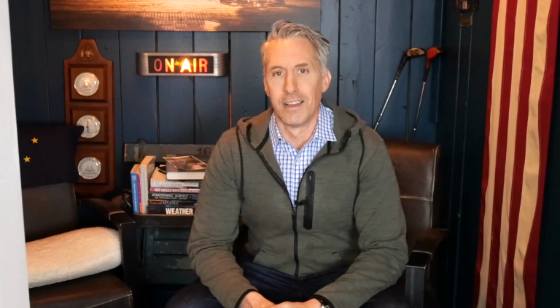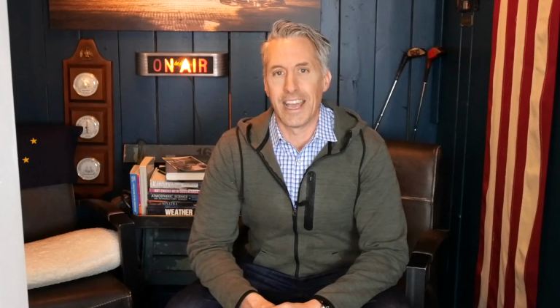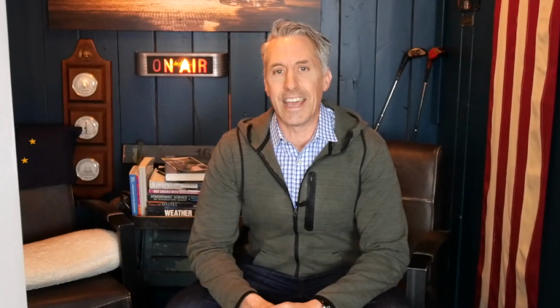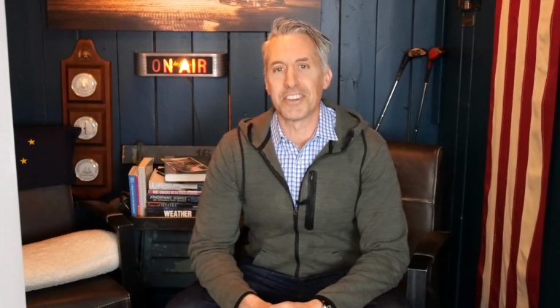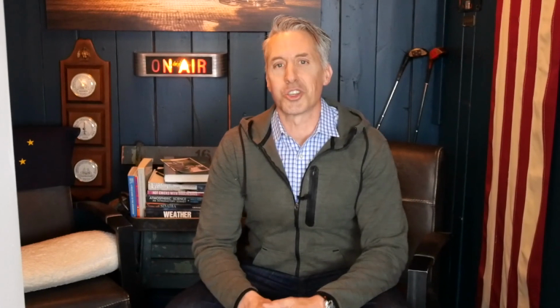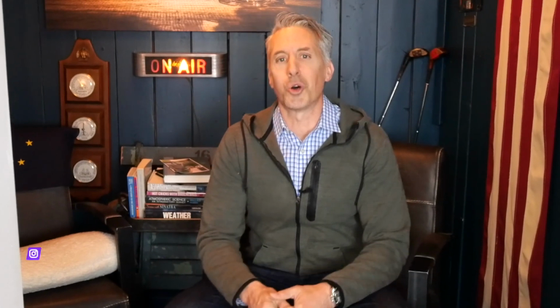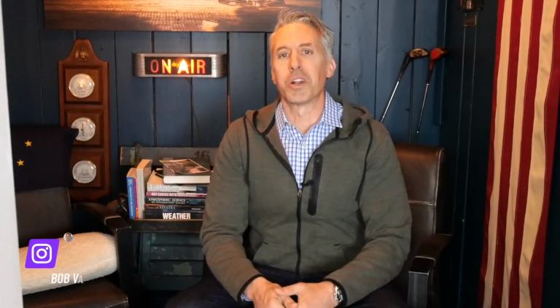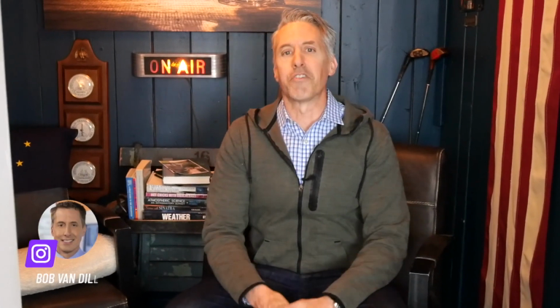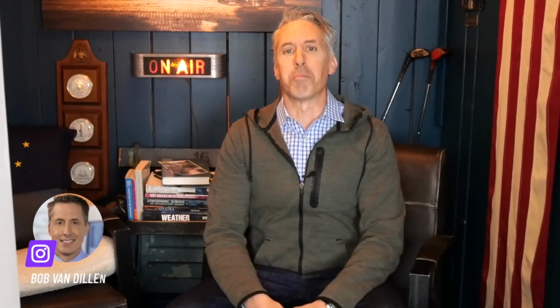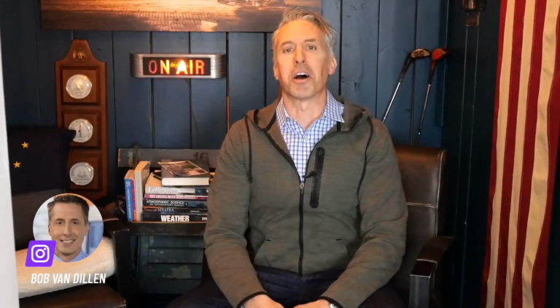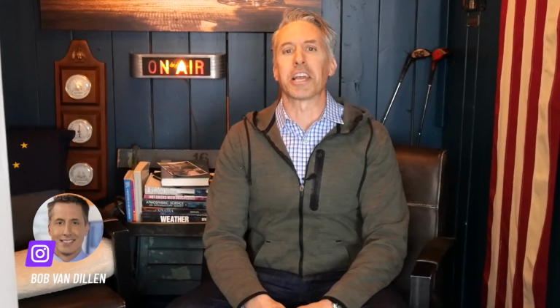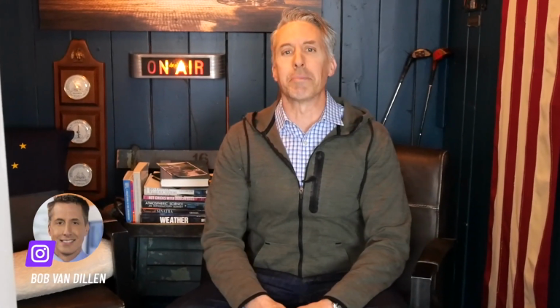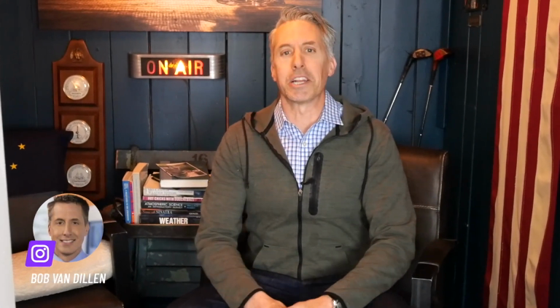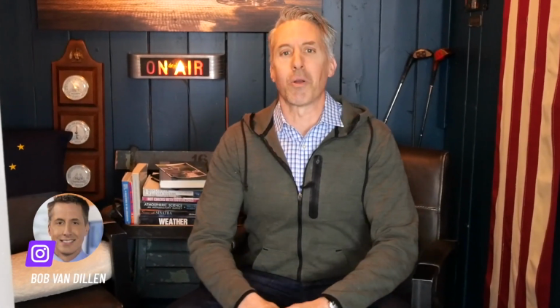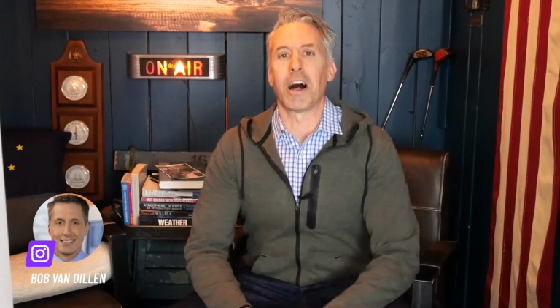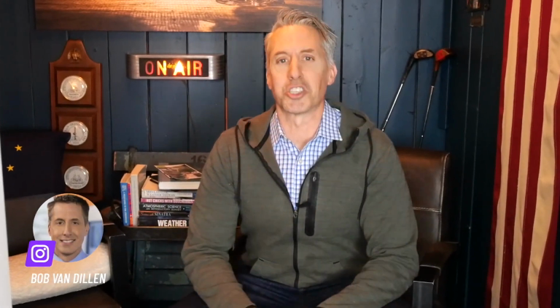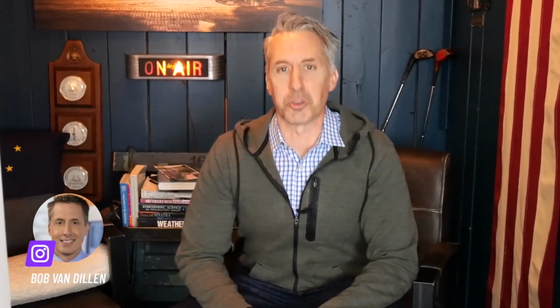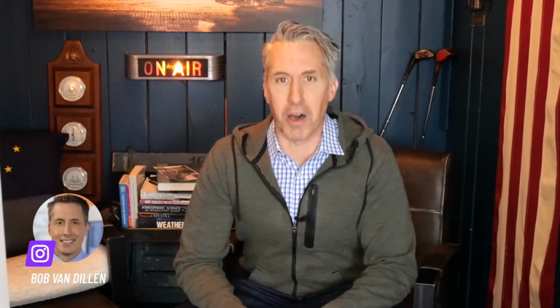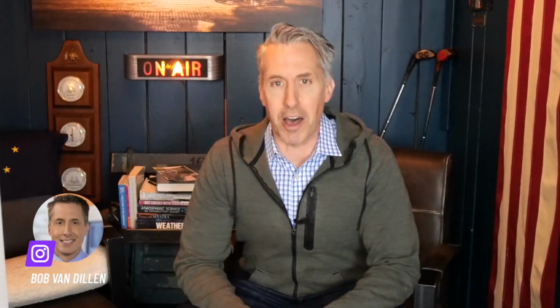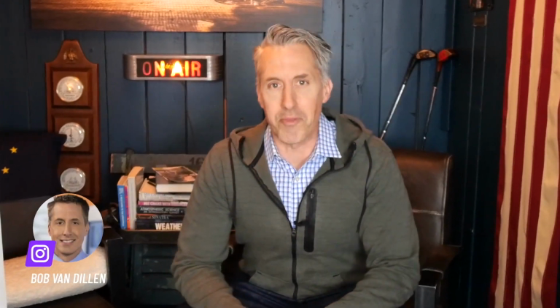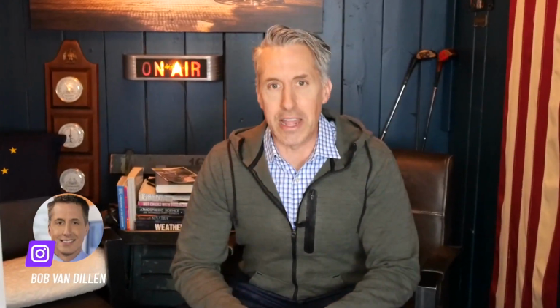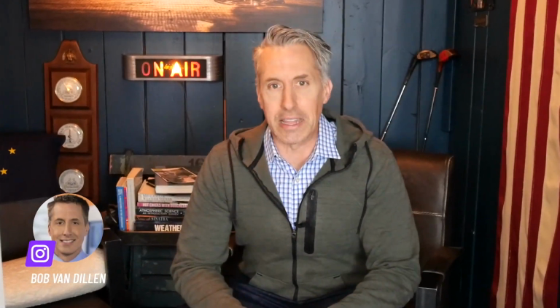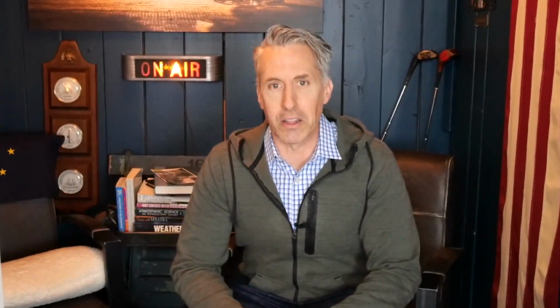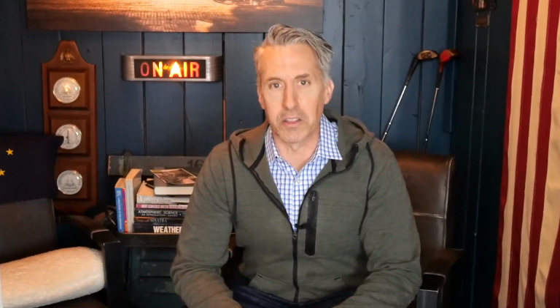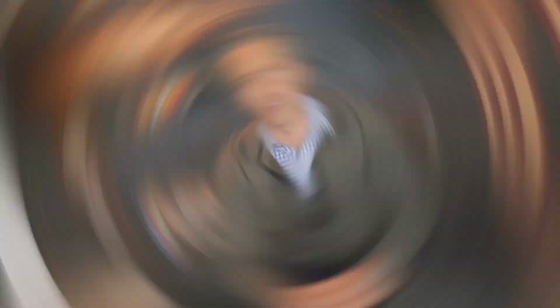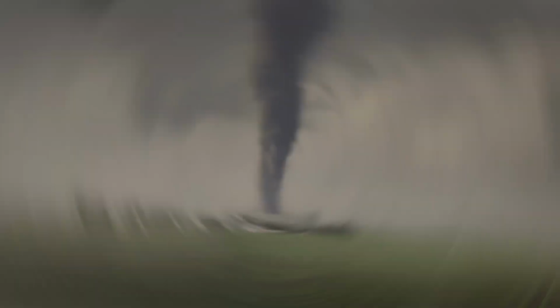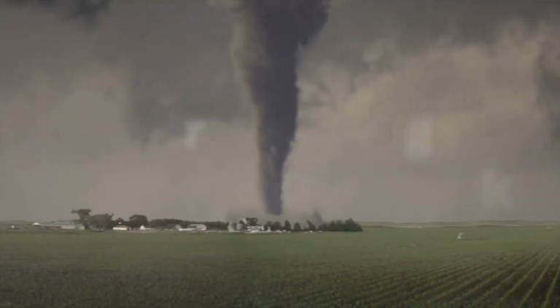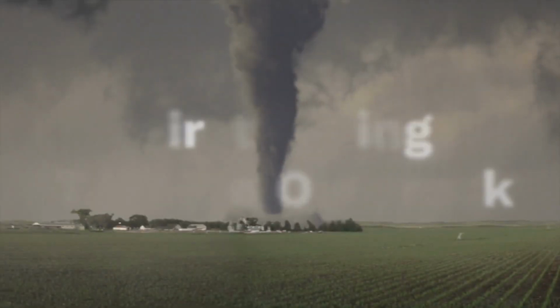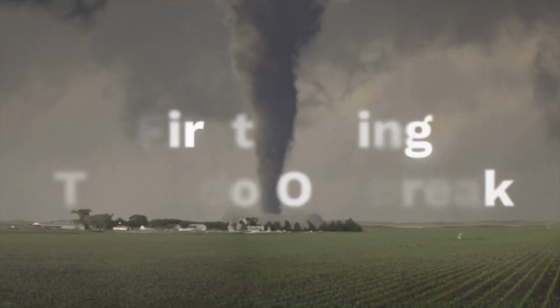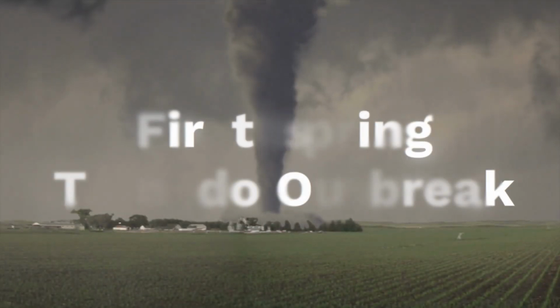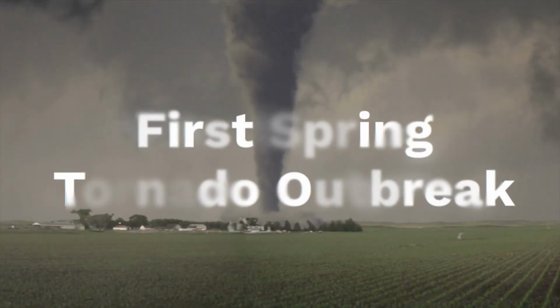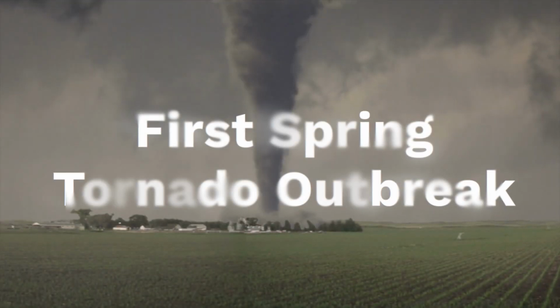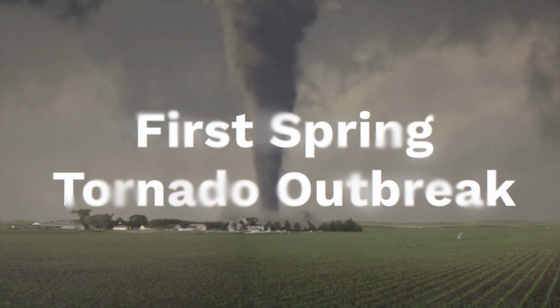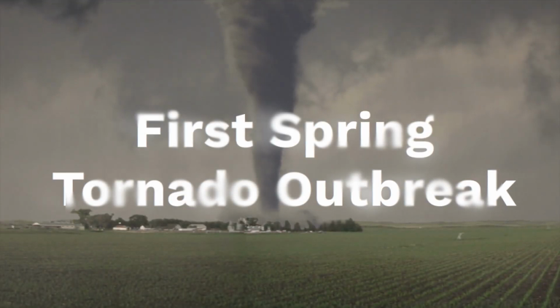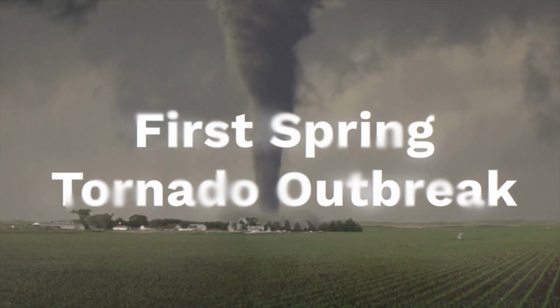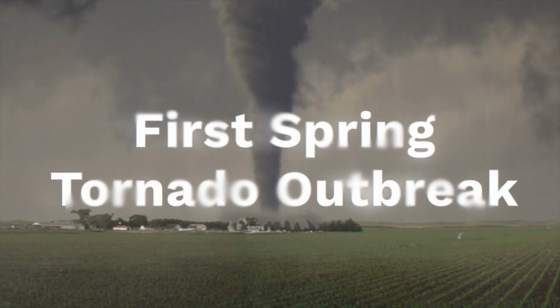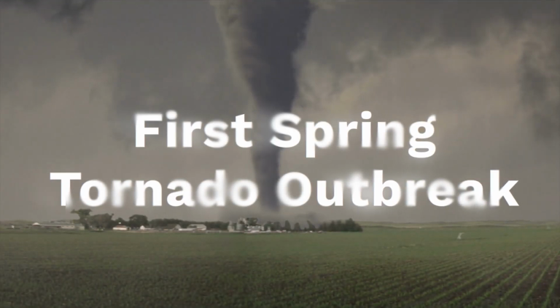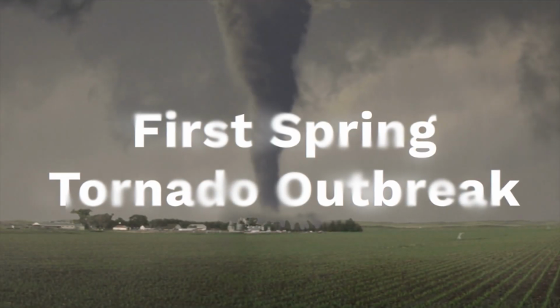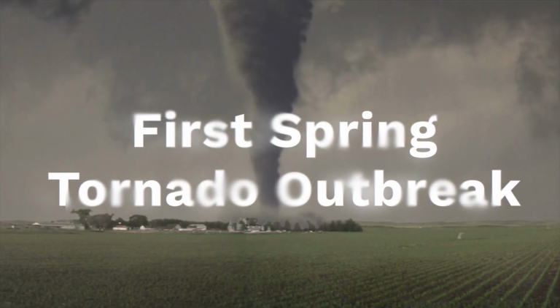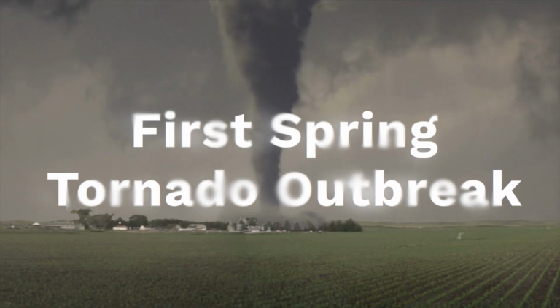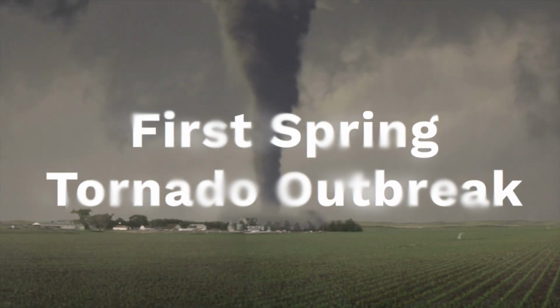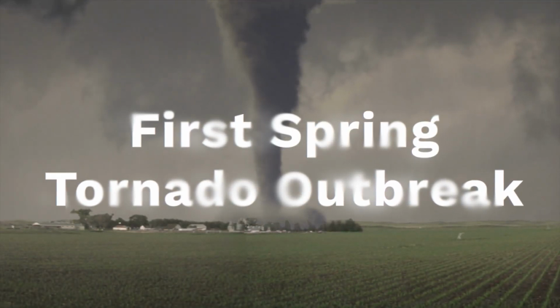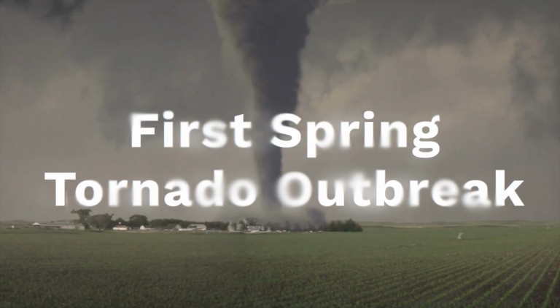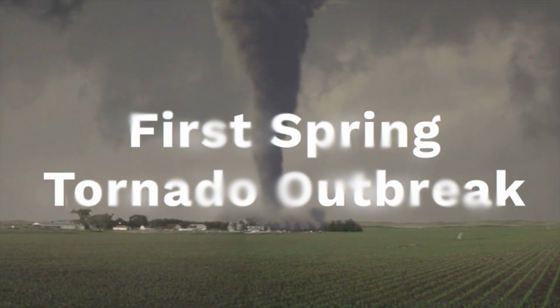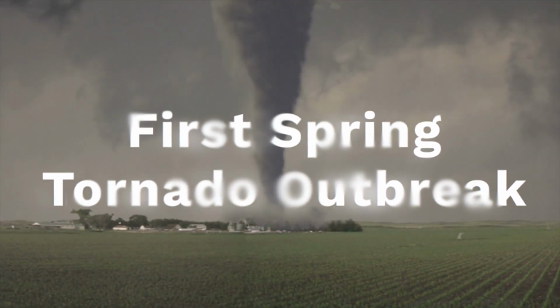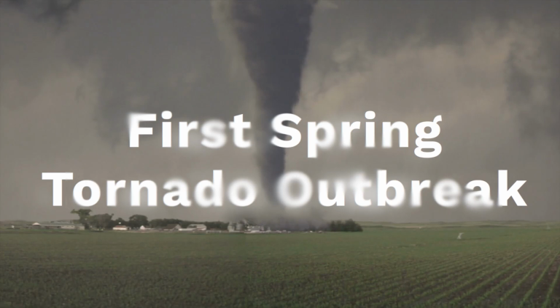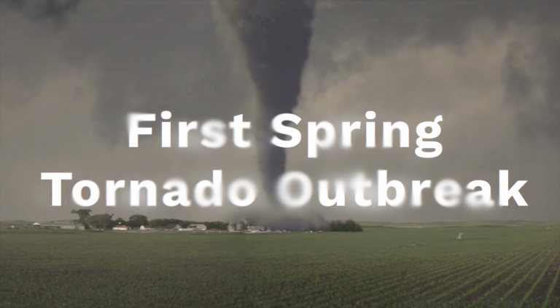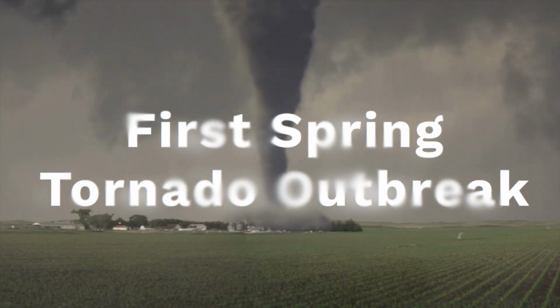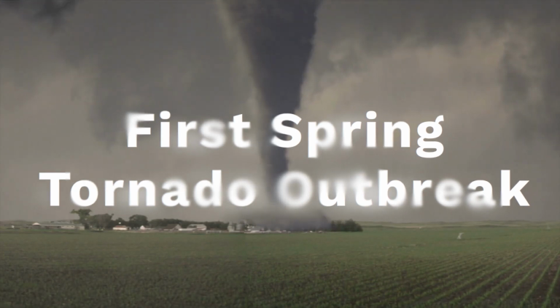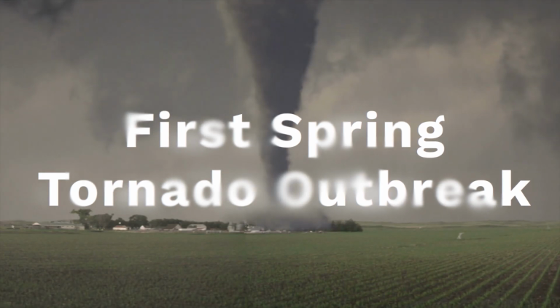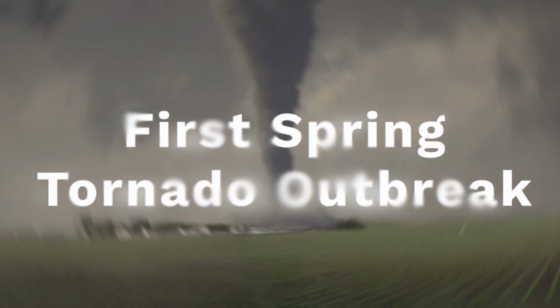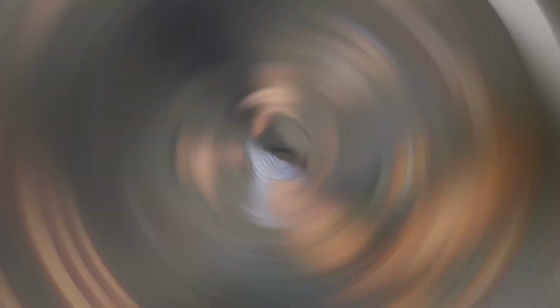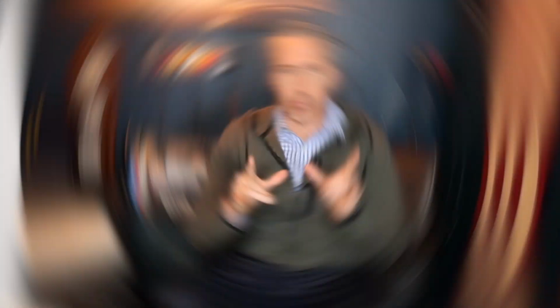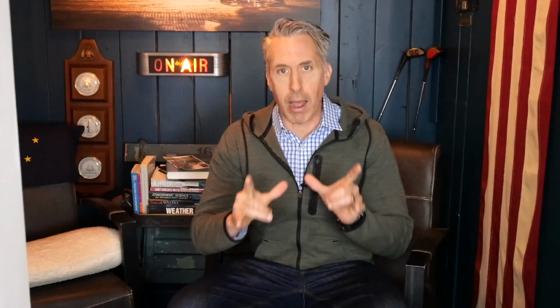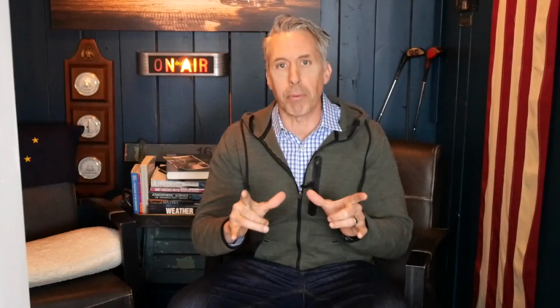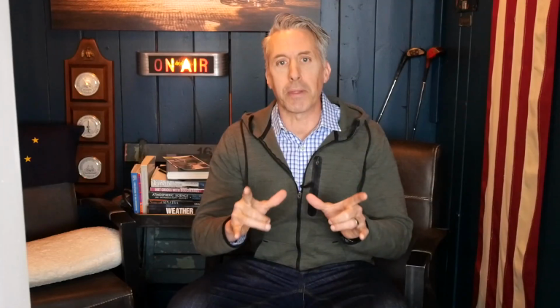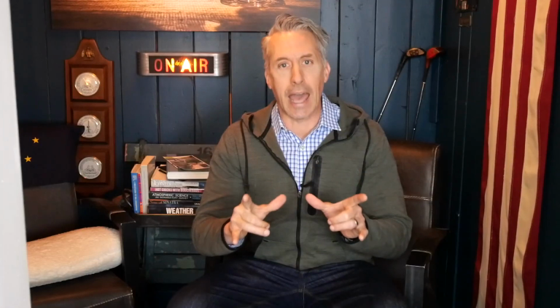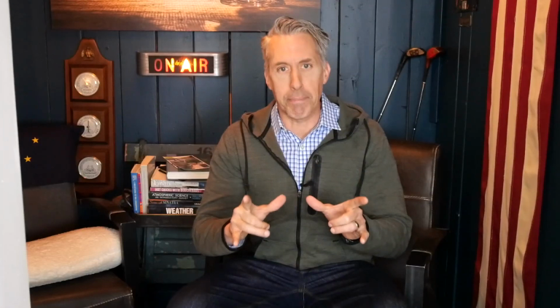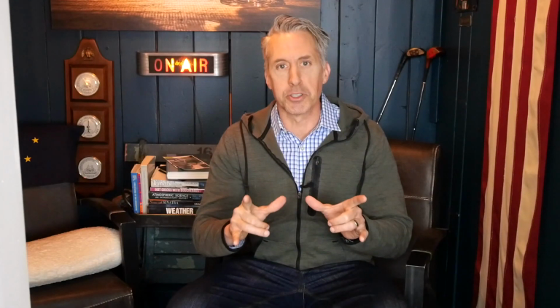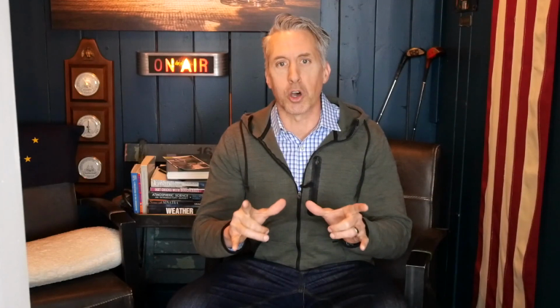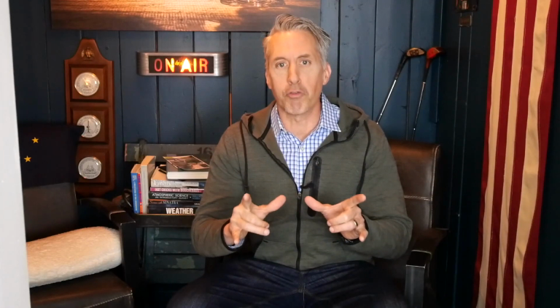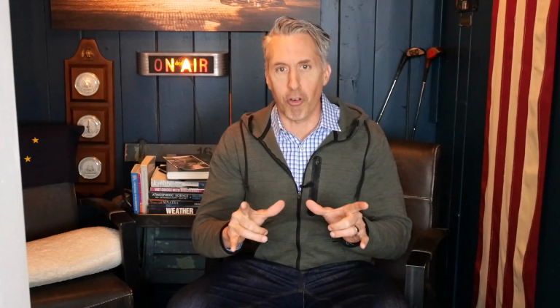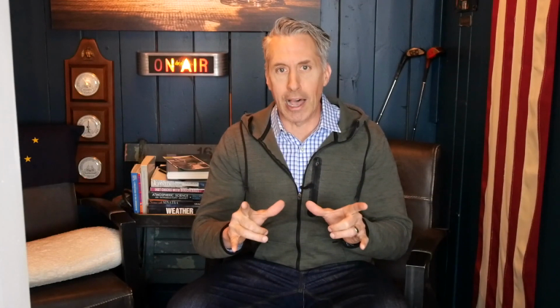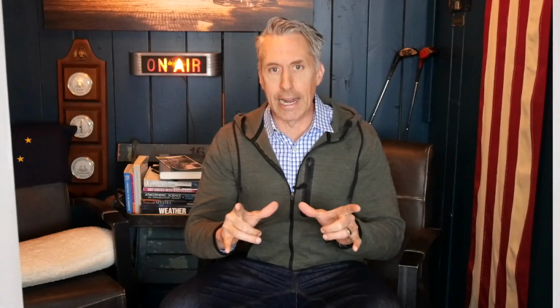Hey, how's it going, everybody? I'm meteorologist Bob Van Dylen. The first spring tornado outbreak of the year probably happens on Friday.